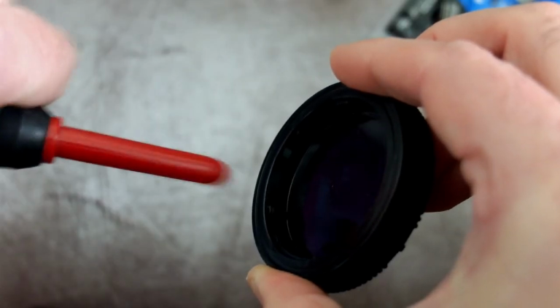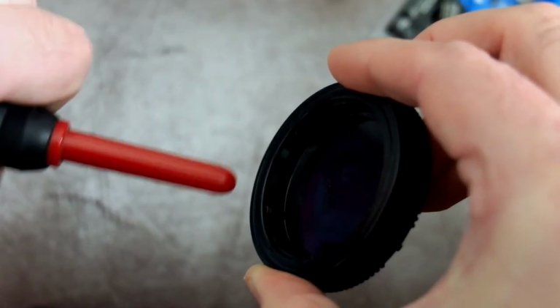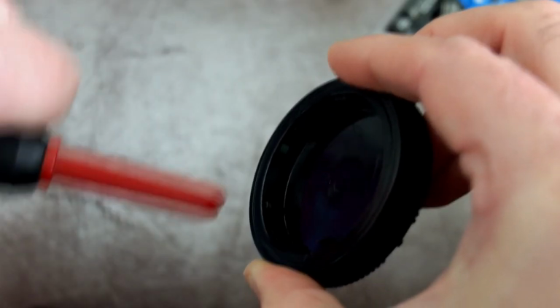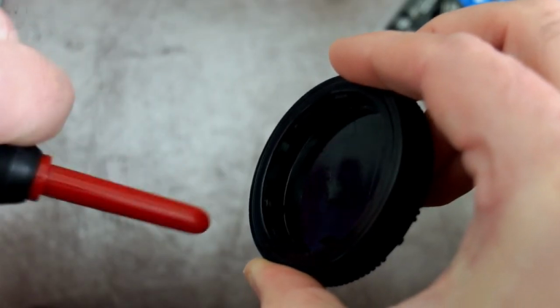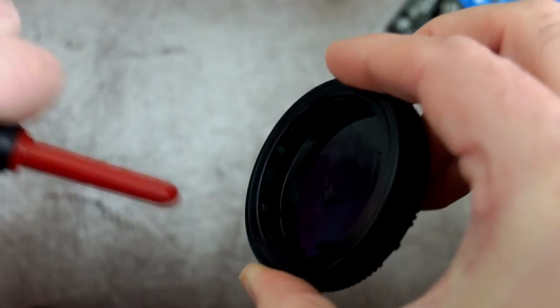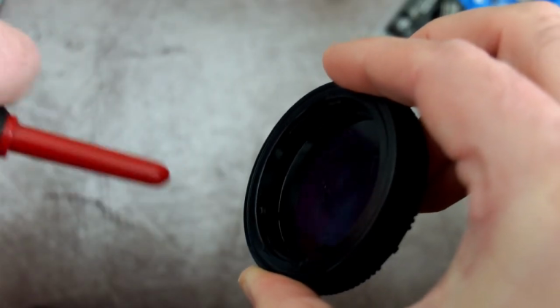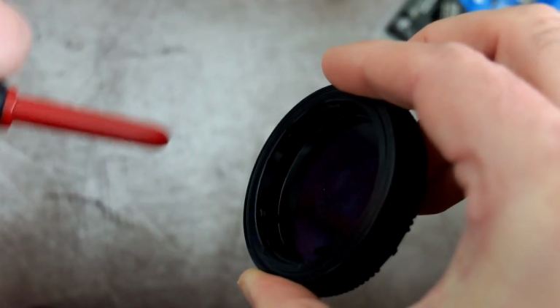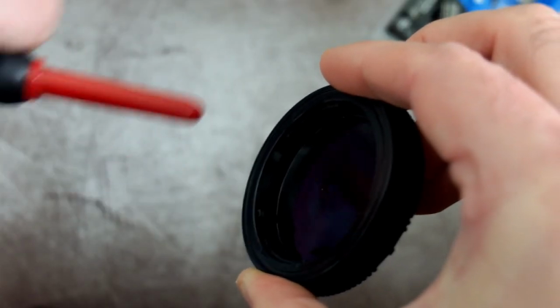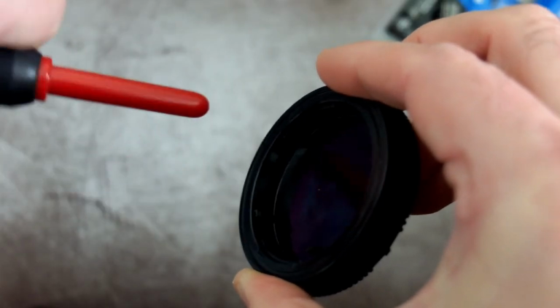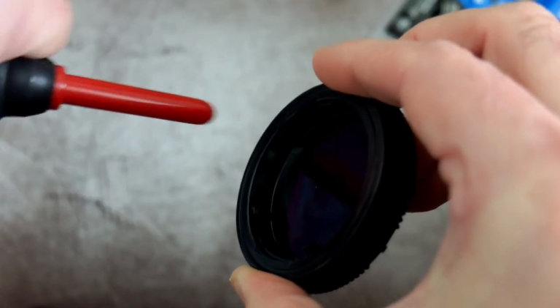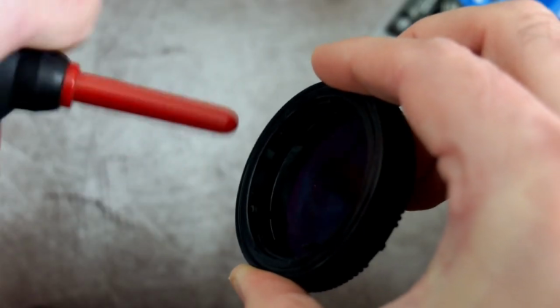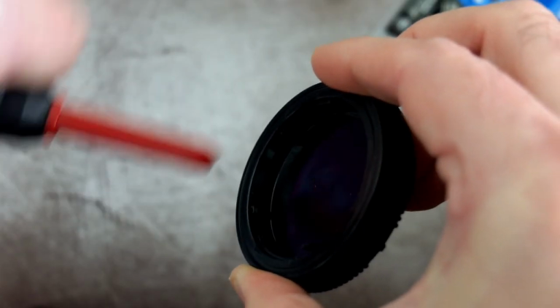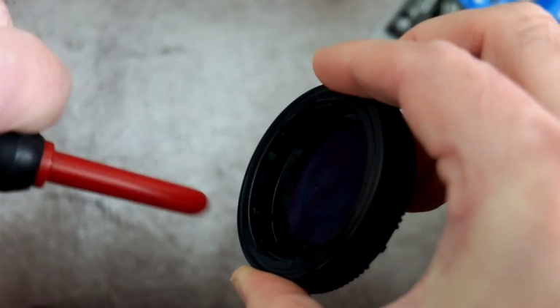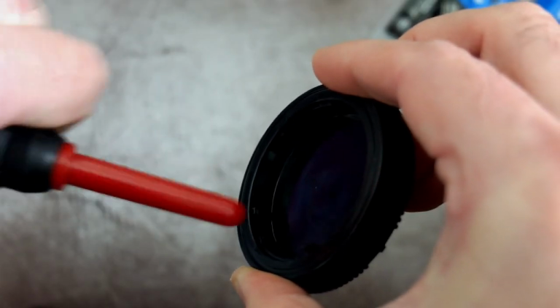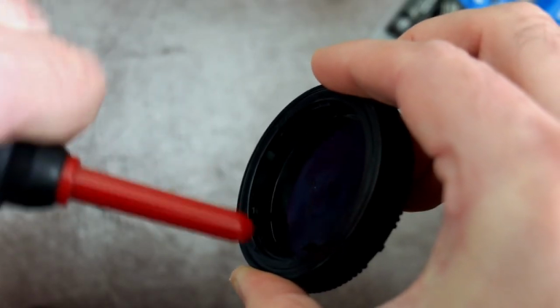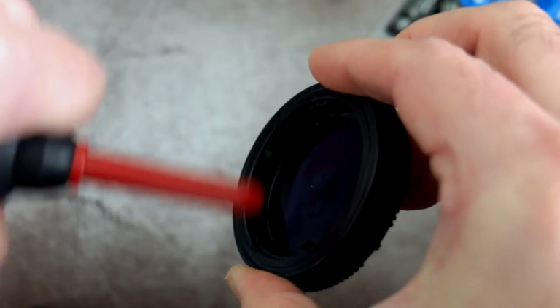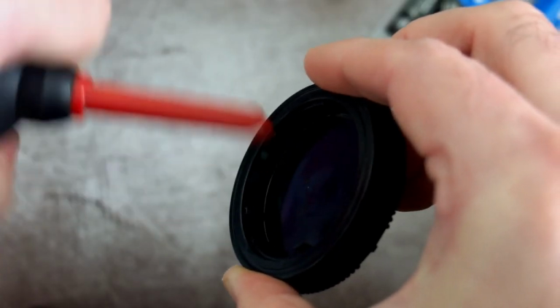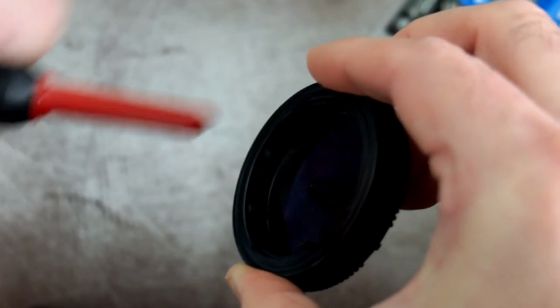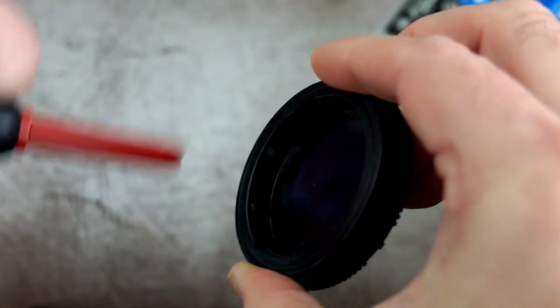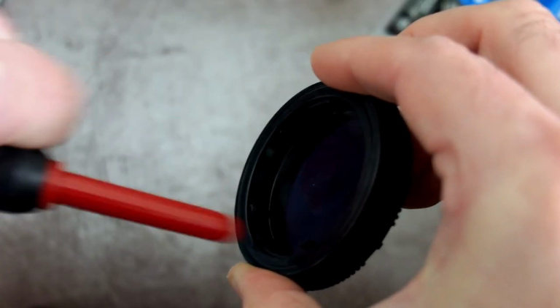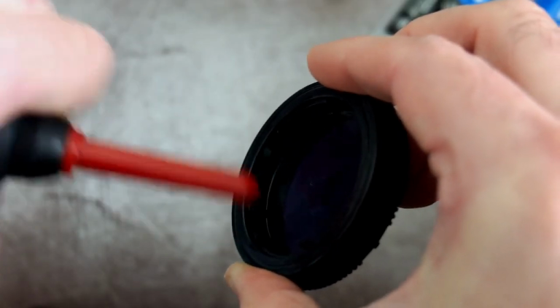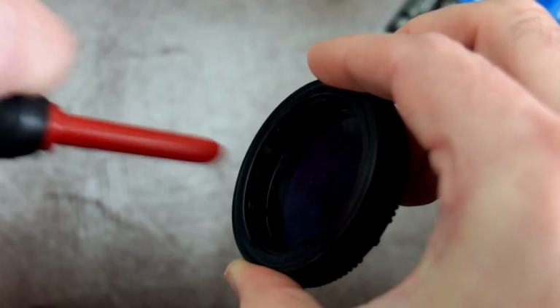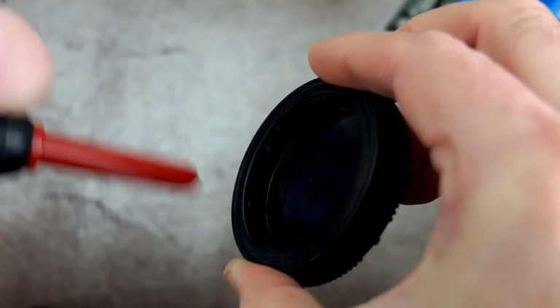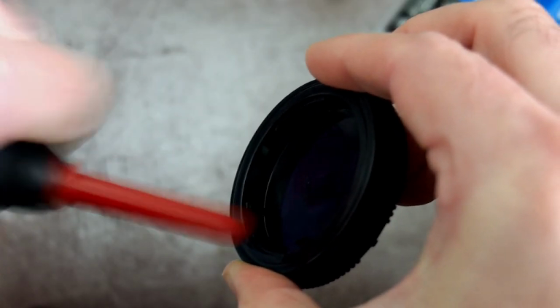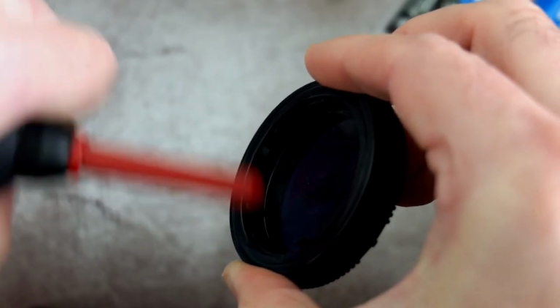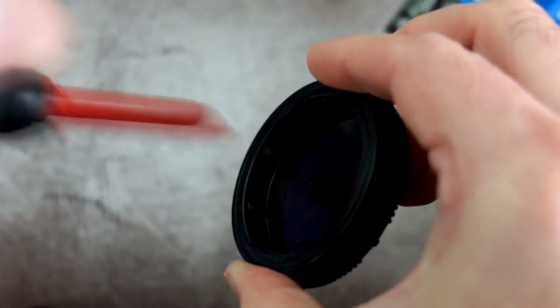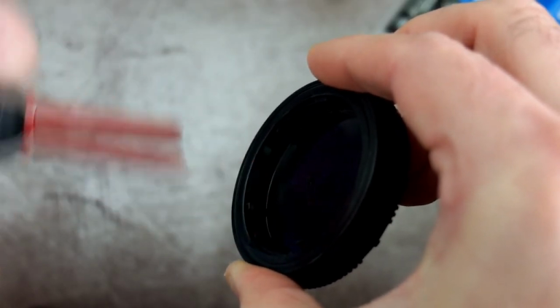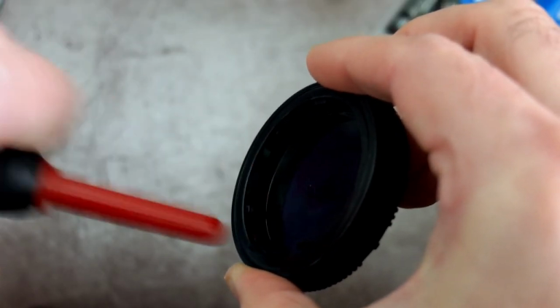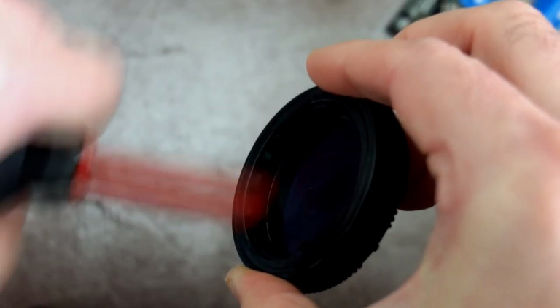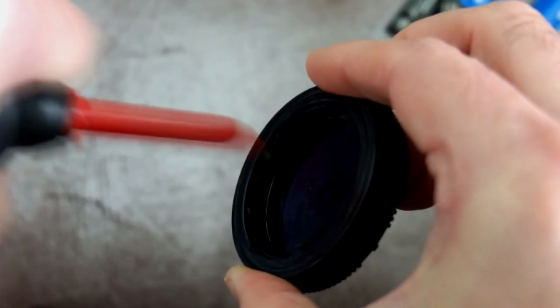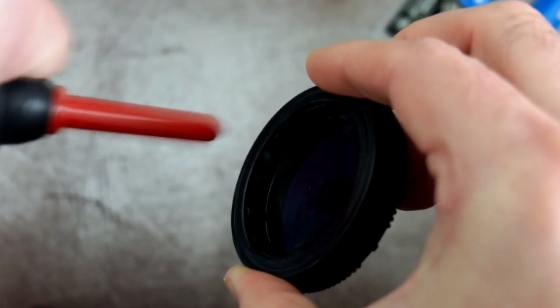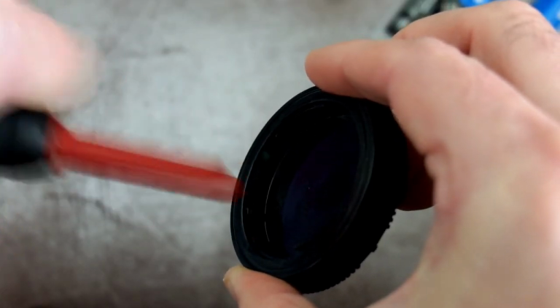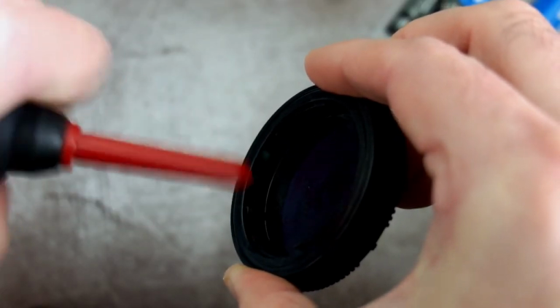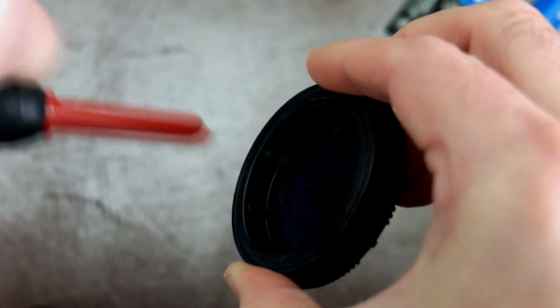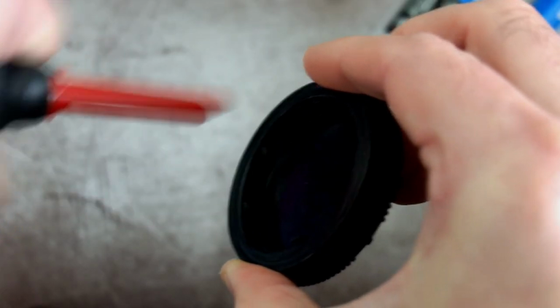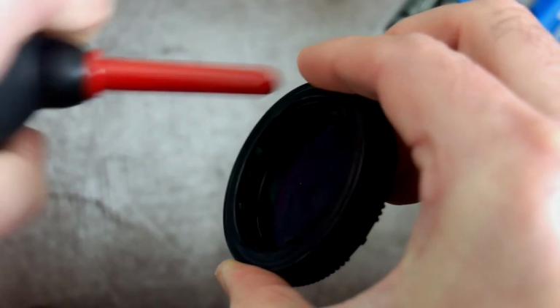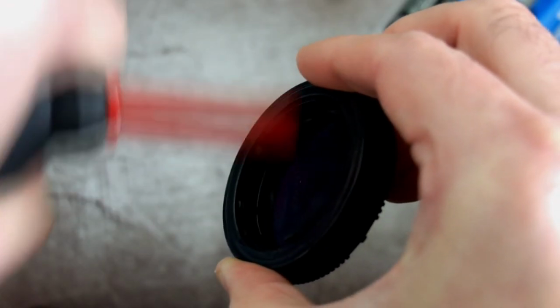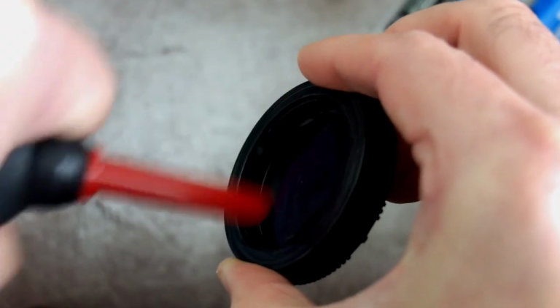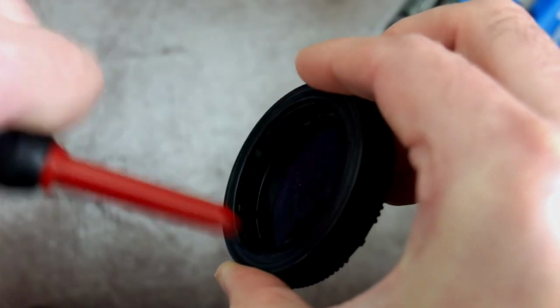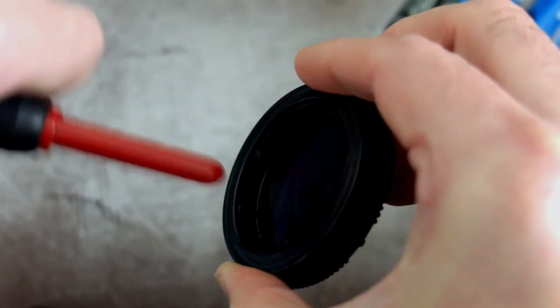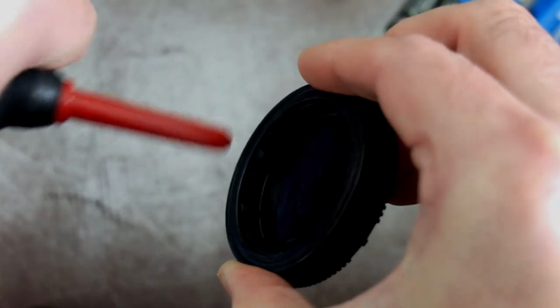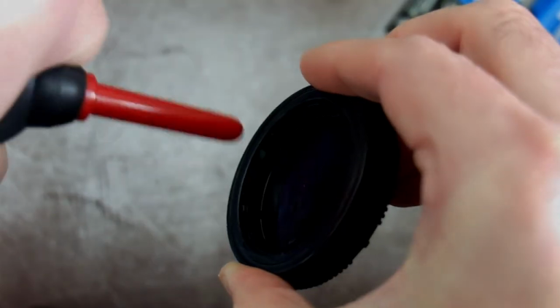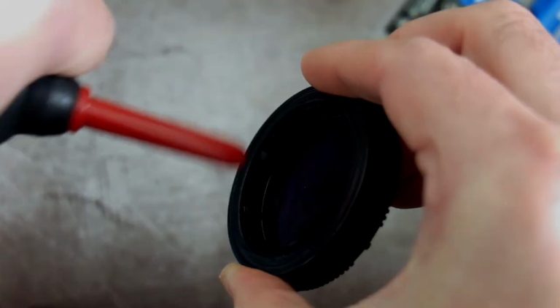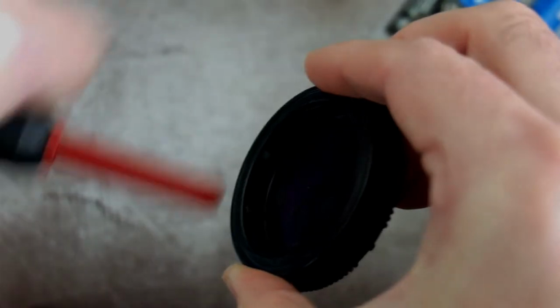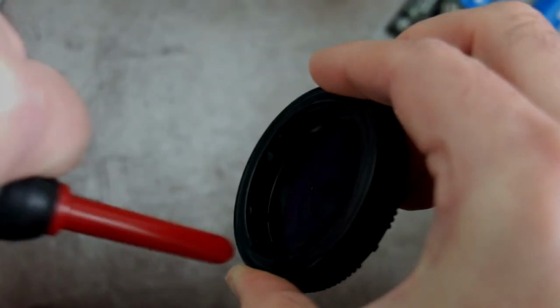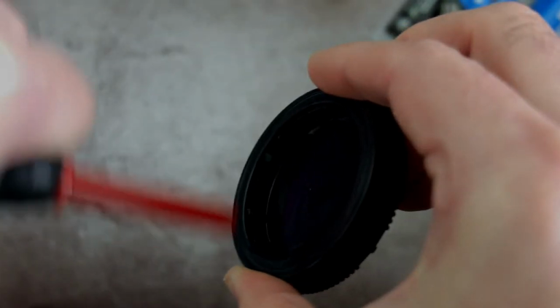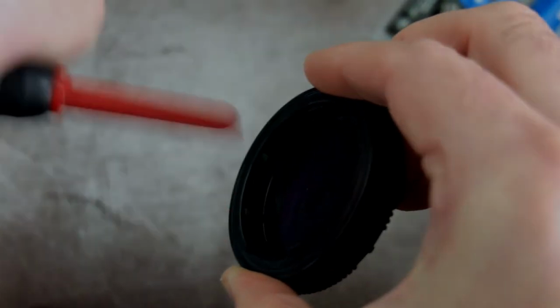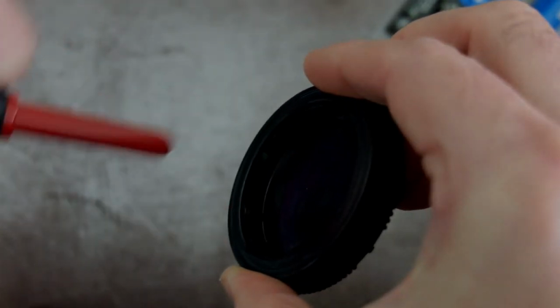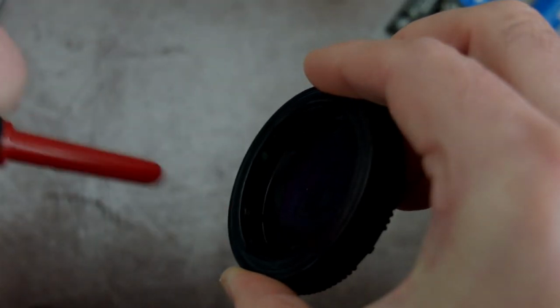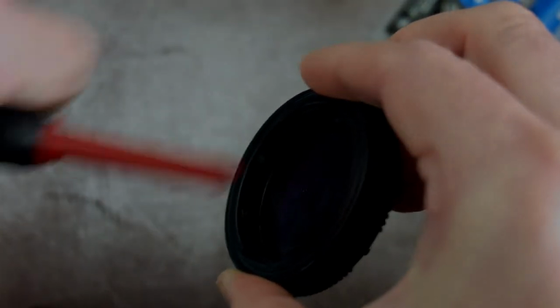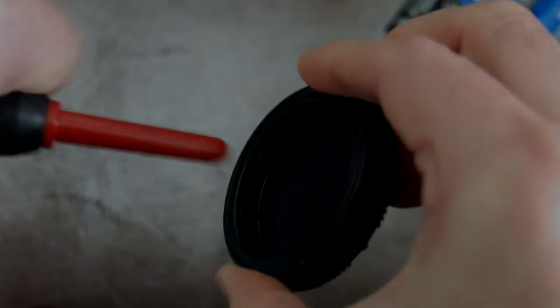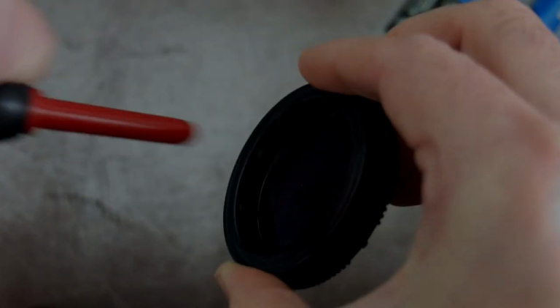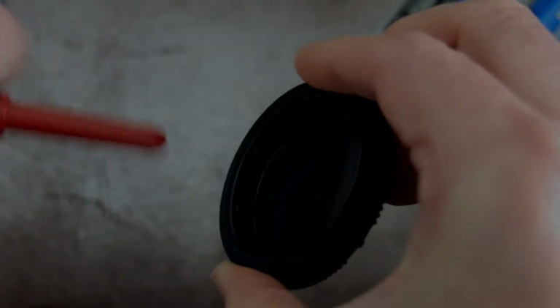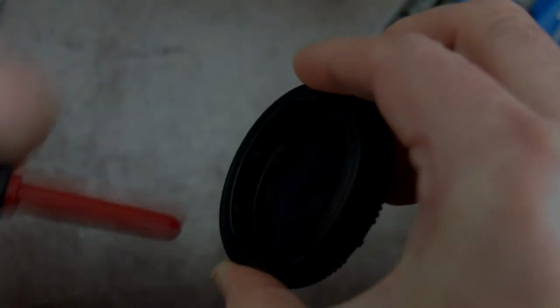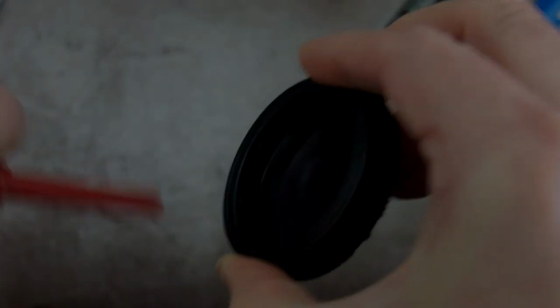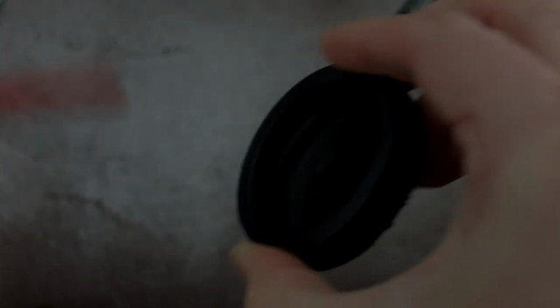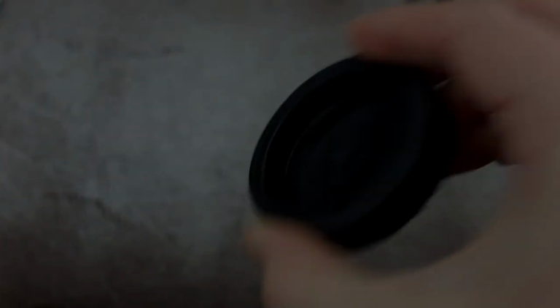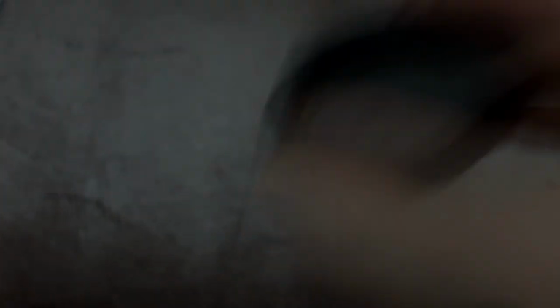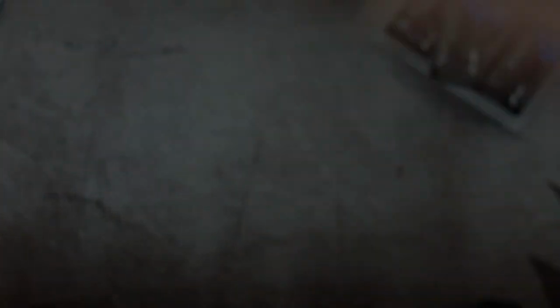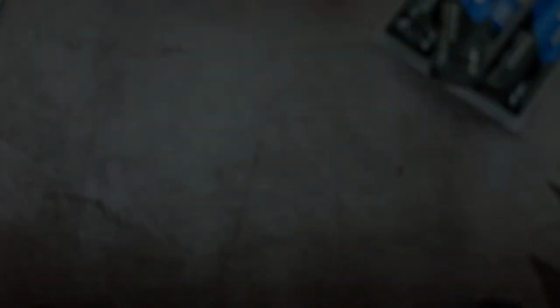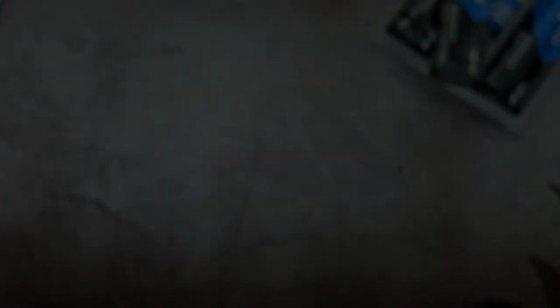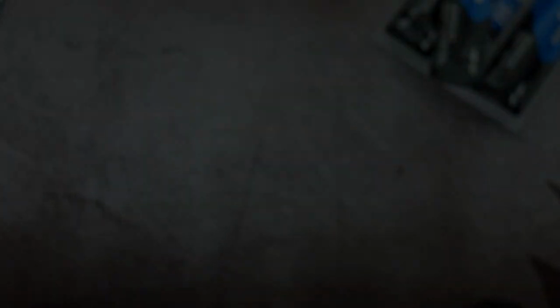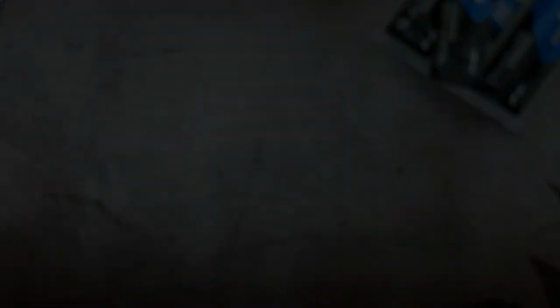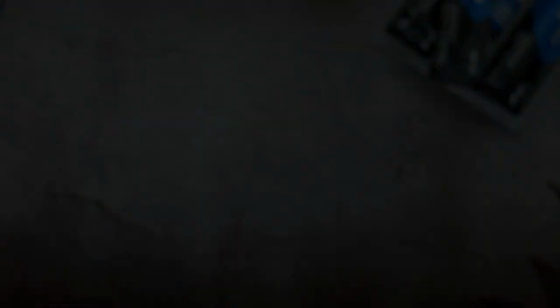It just helps reduce the chance of getting dust onto the sensor. That's my short, under-three-minute tutorial — thanks very much for watching.